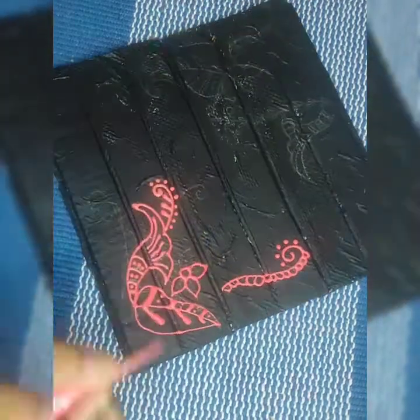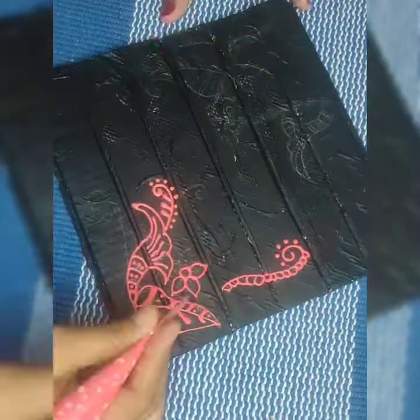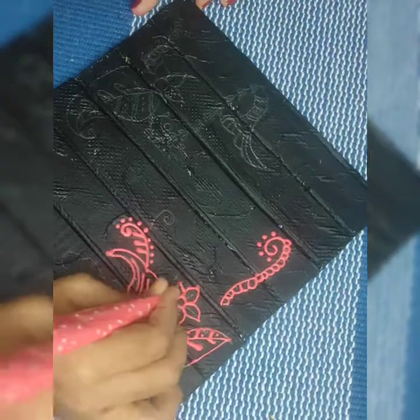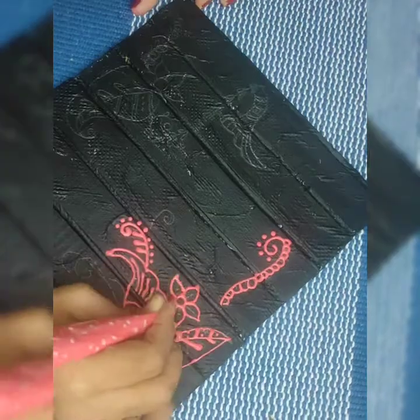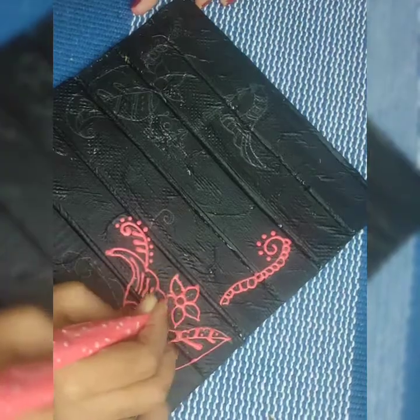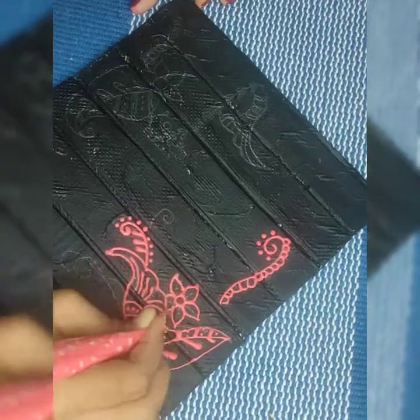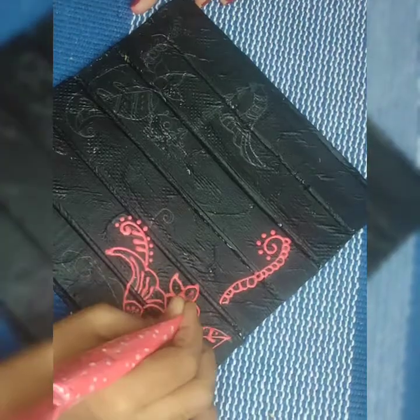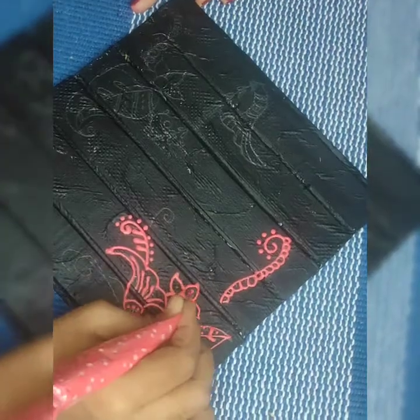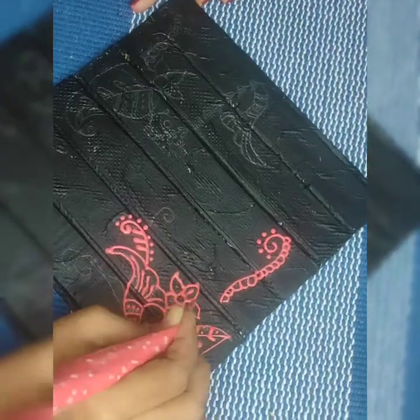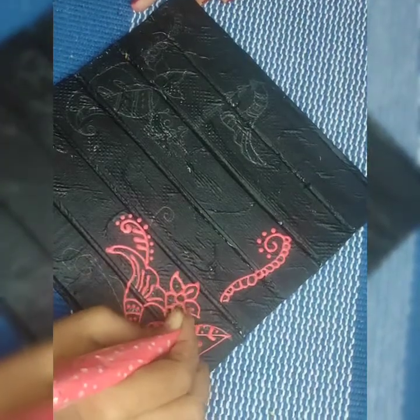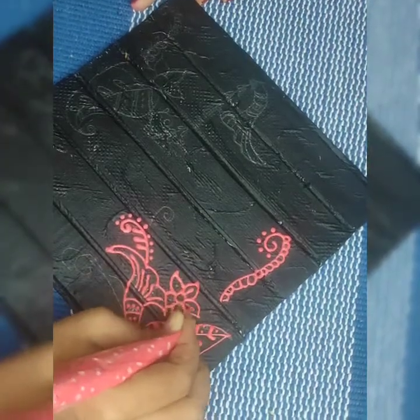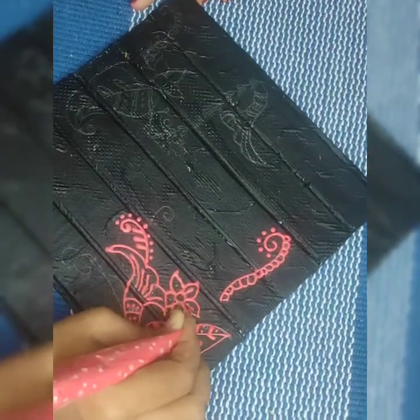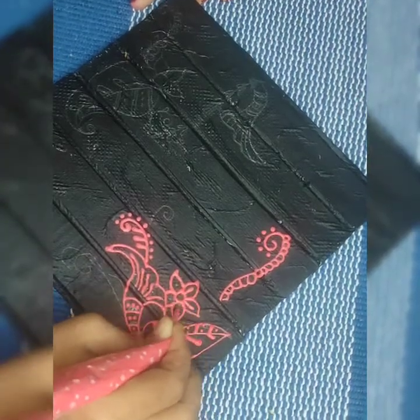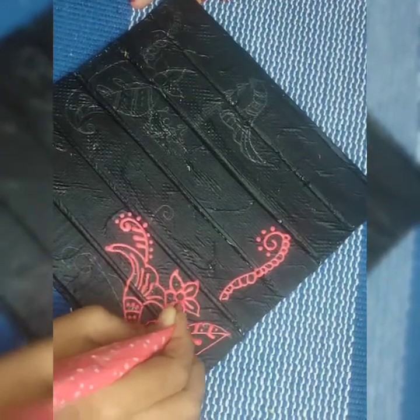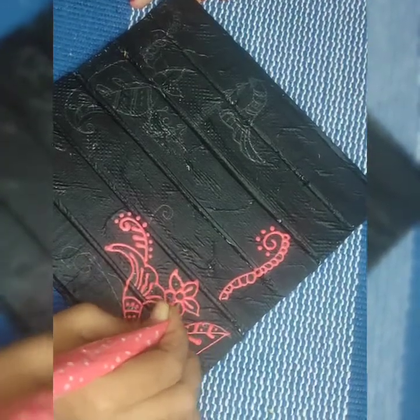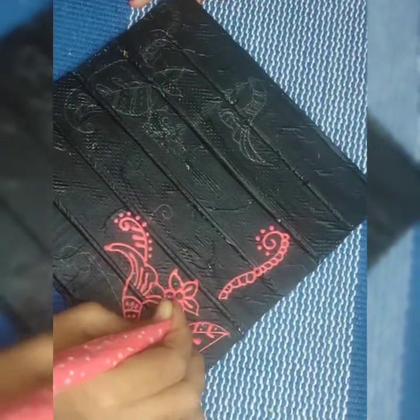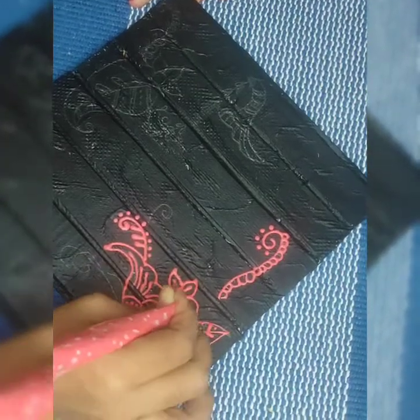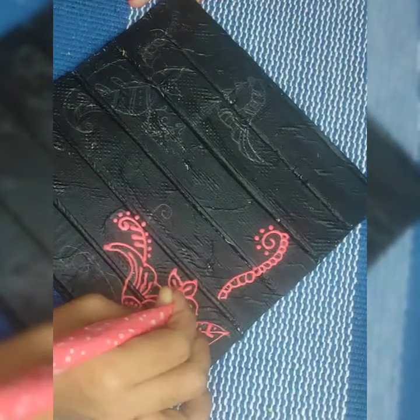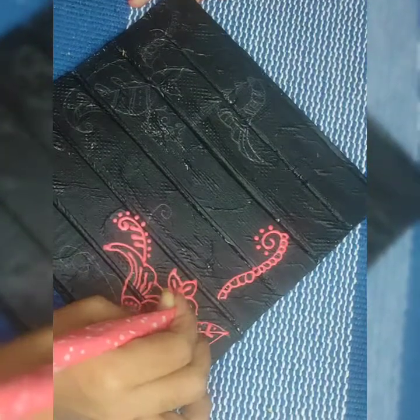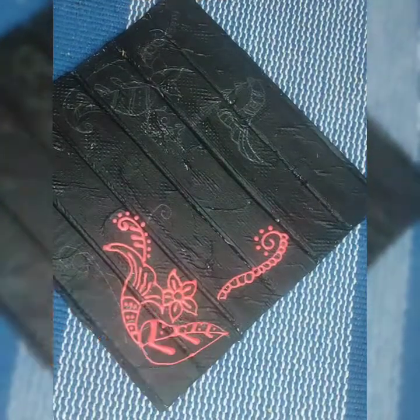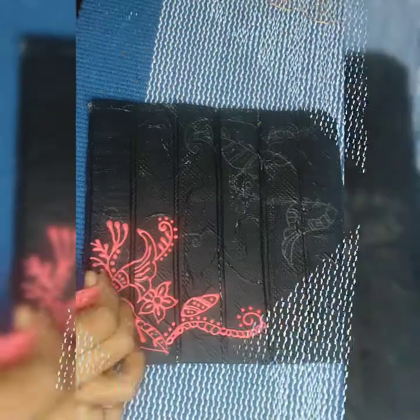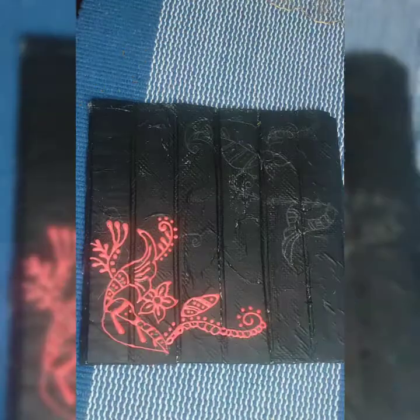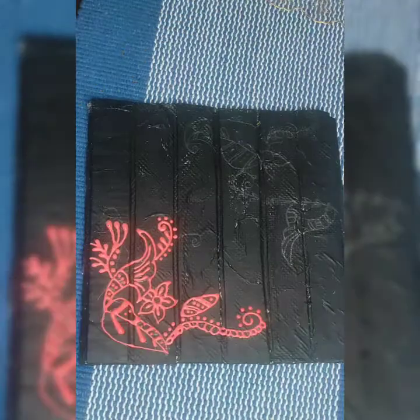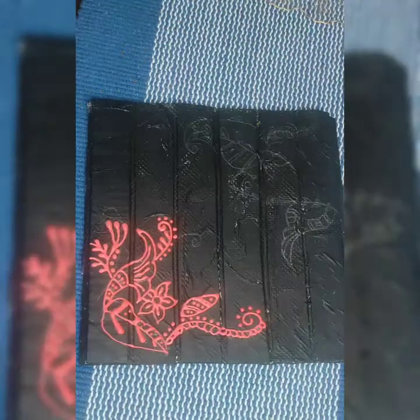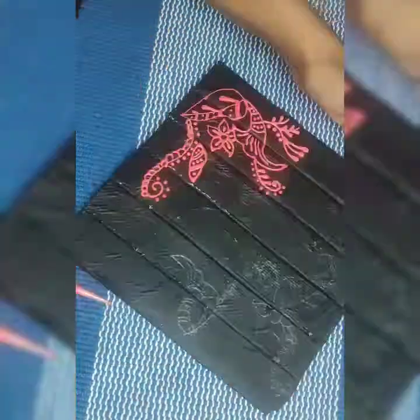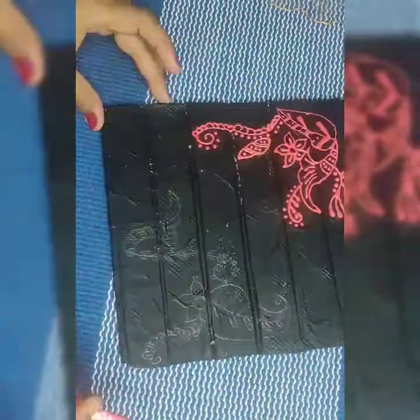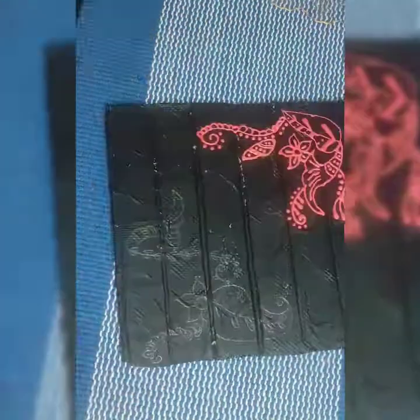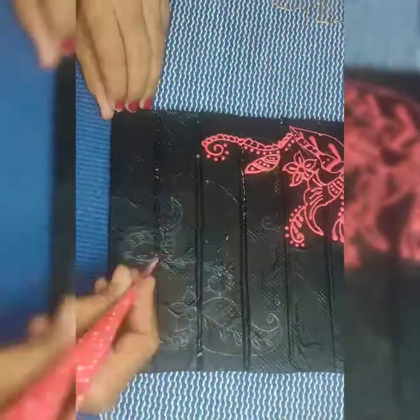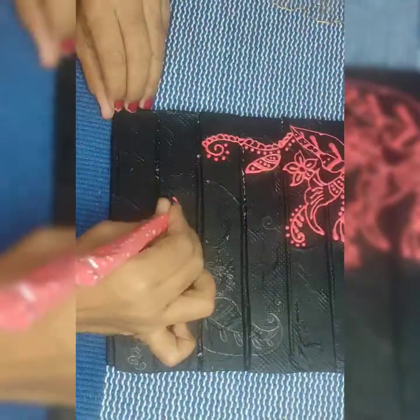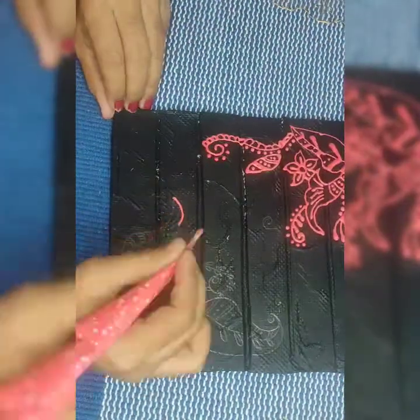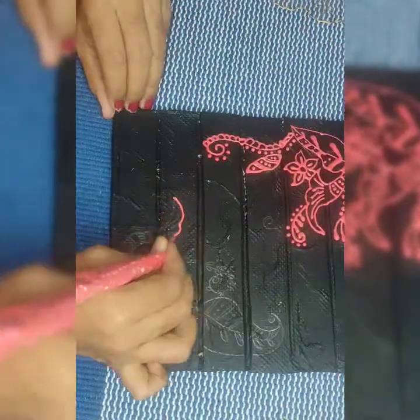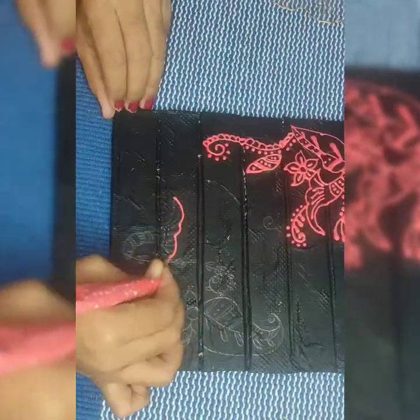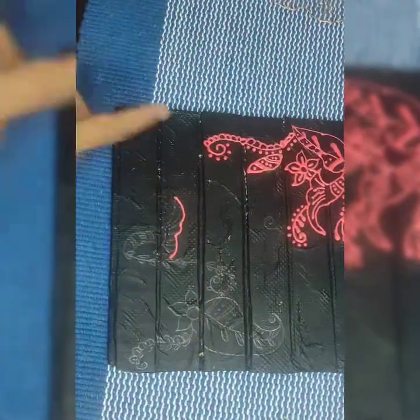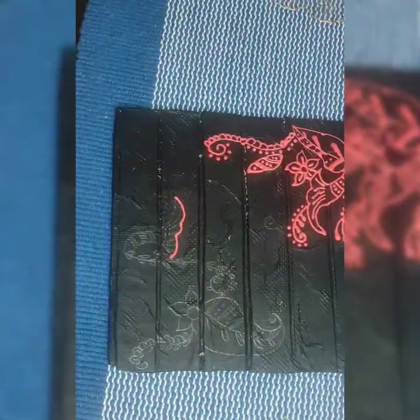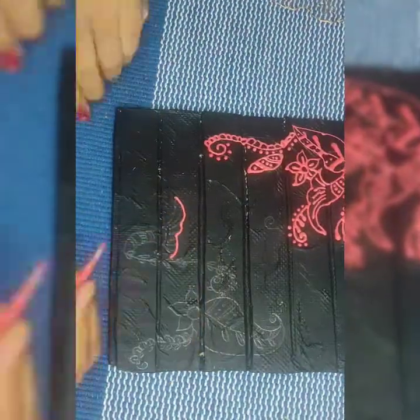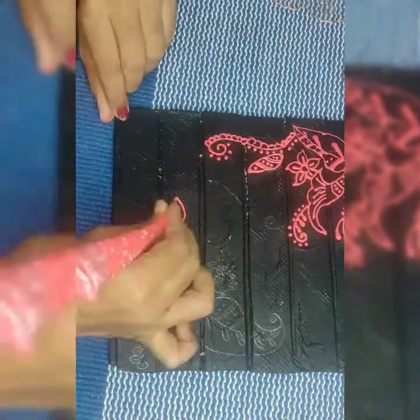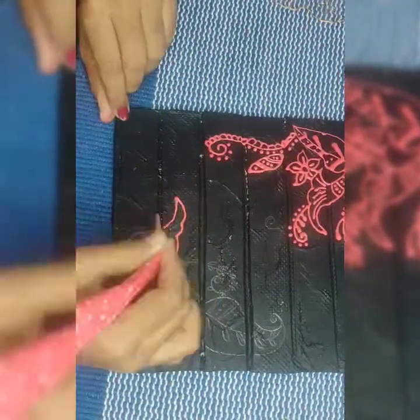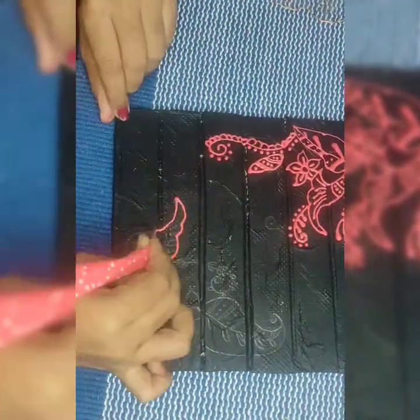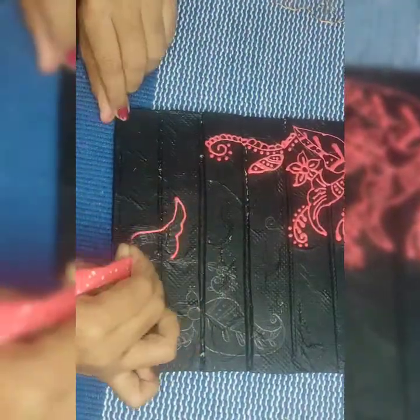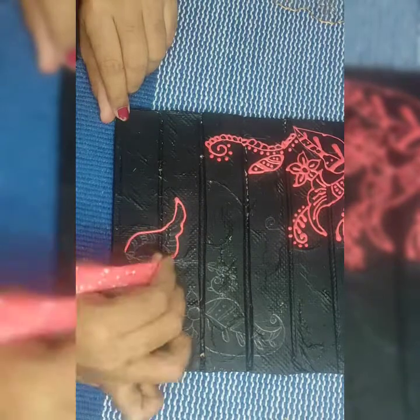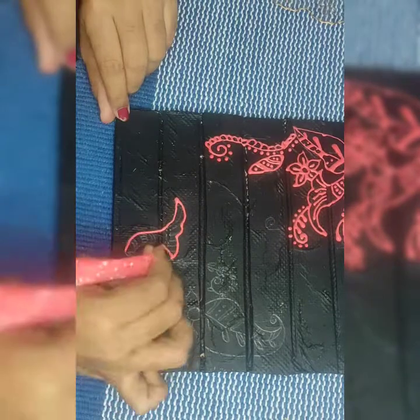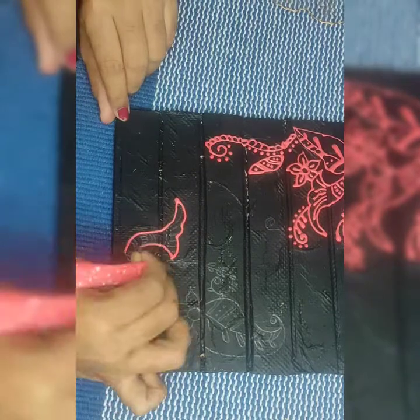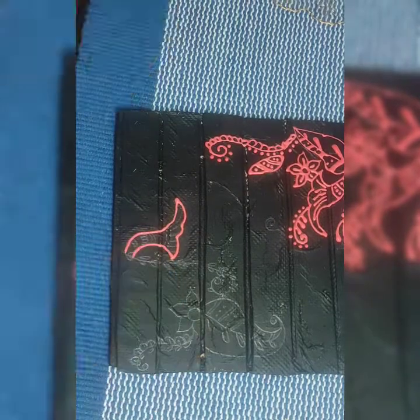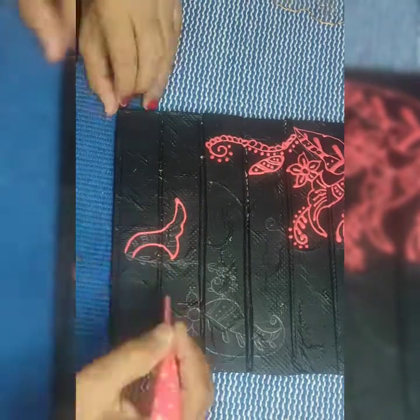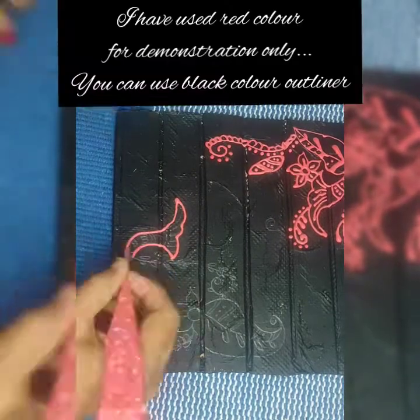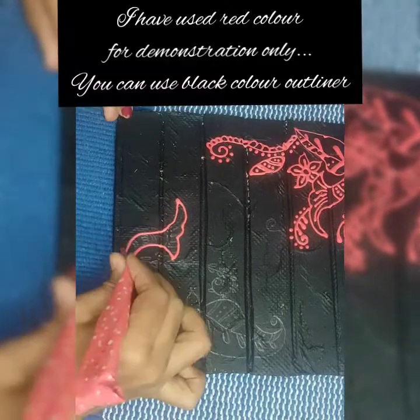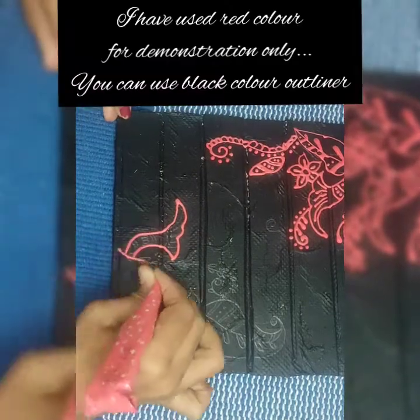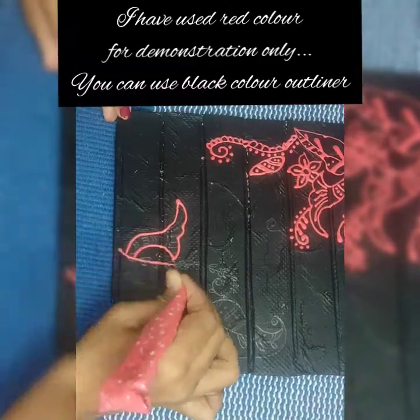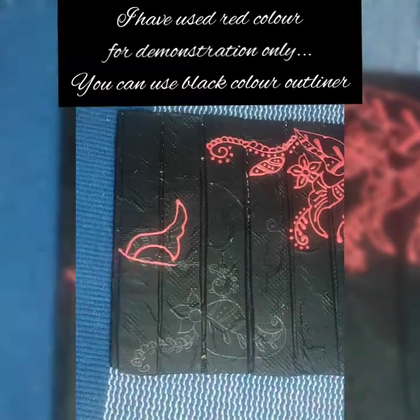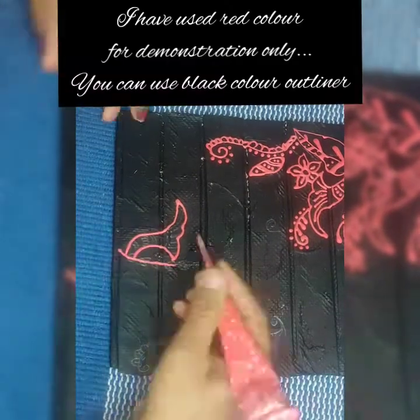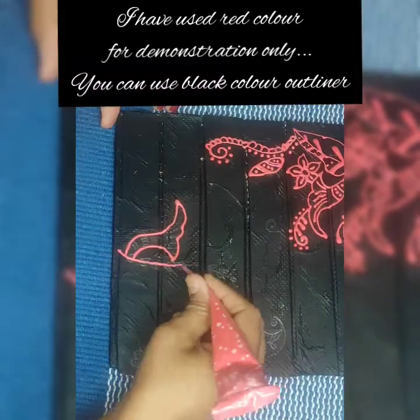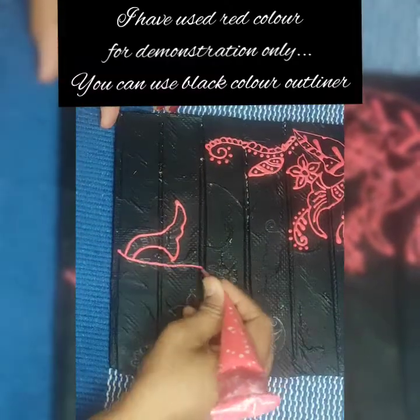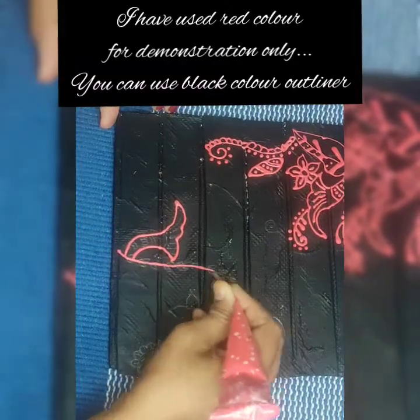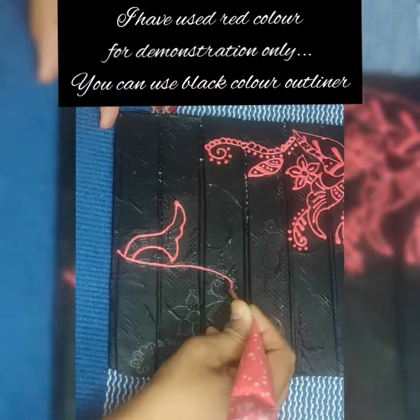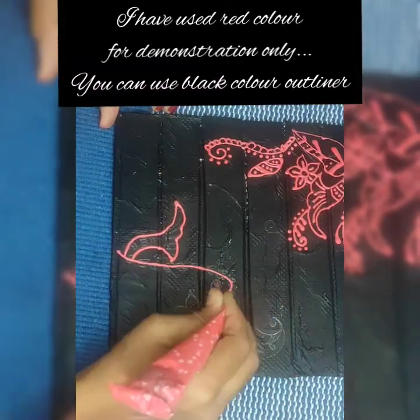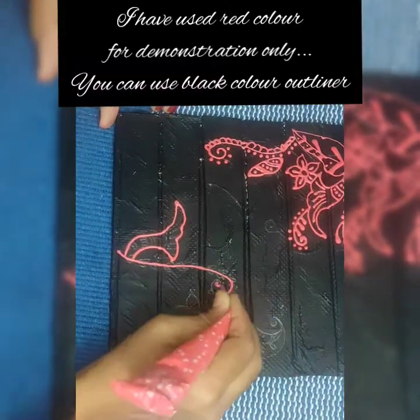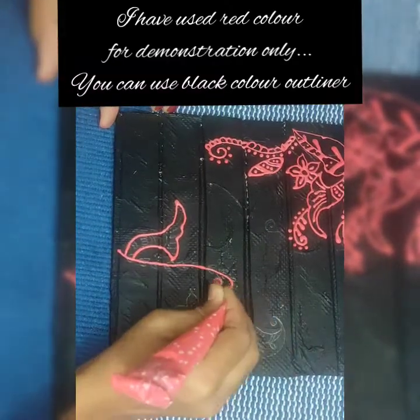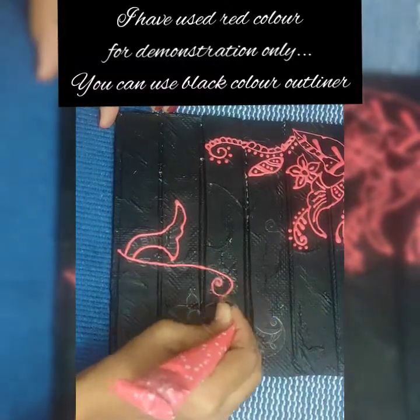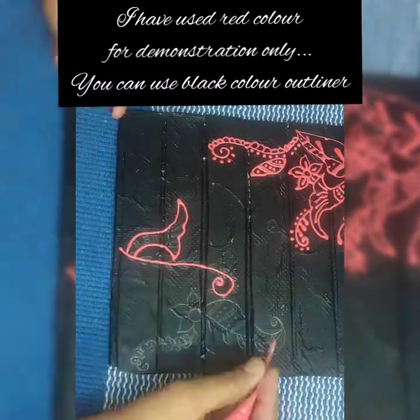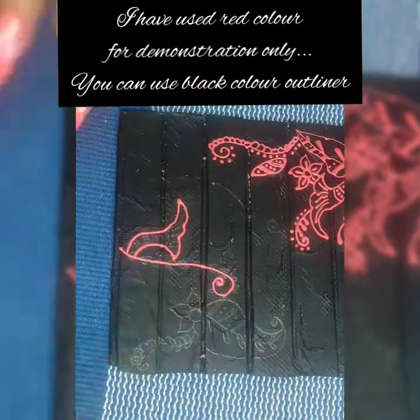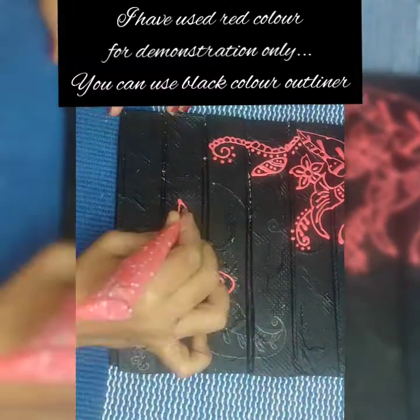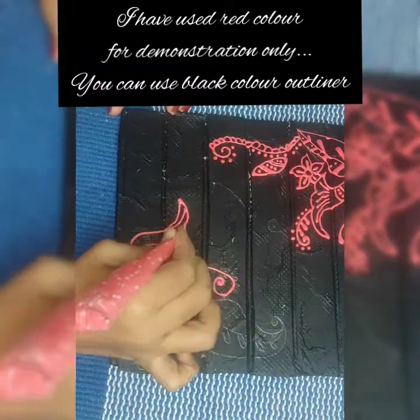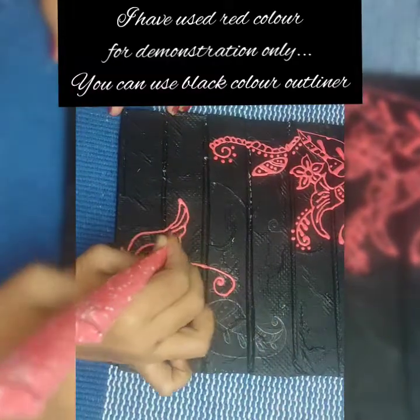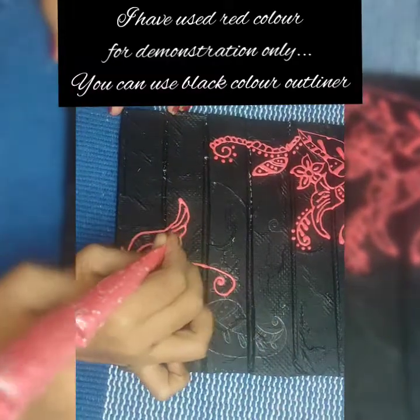Here I have used a red color cone just for demonstration purposes only. You can use any color of your choice, preferably black.